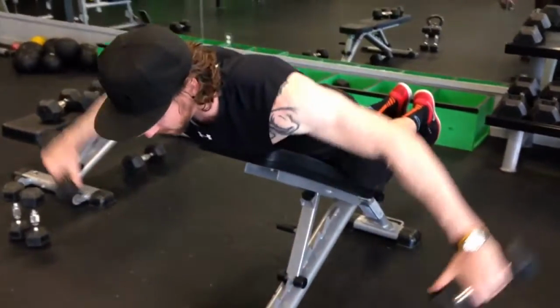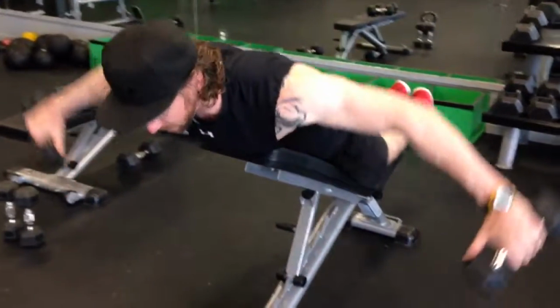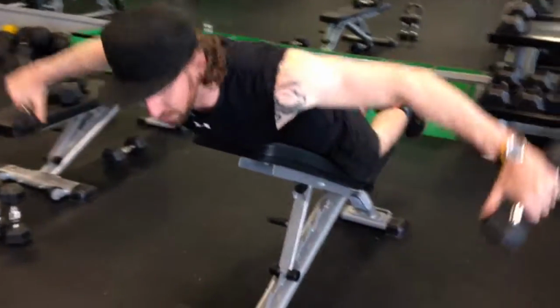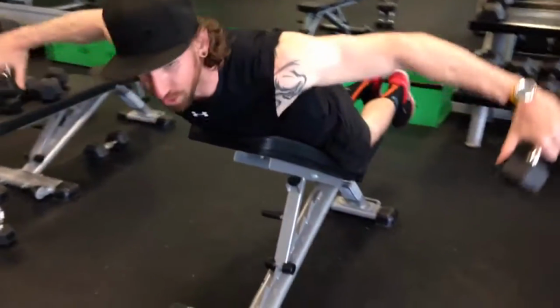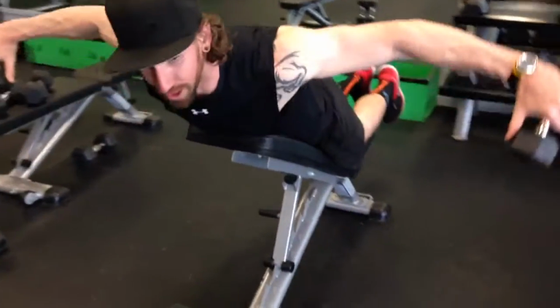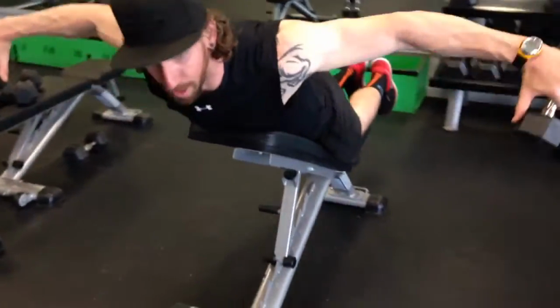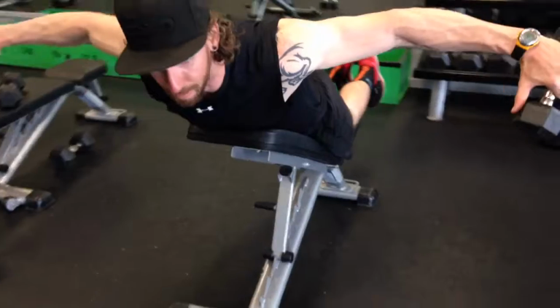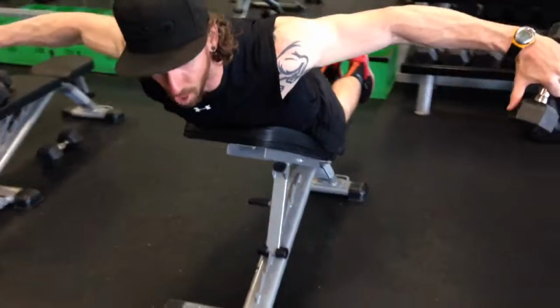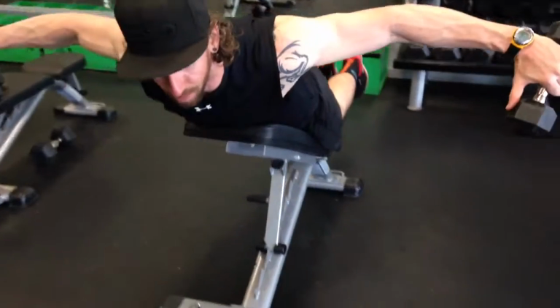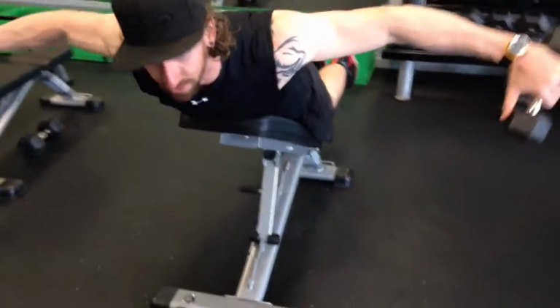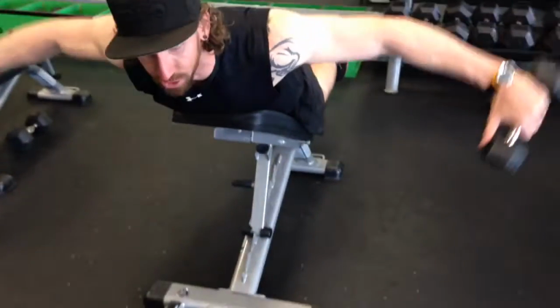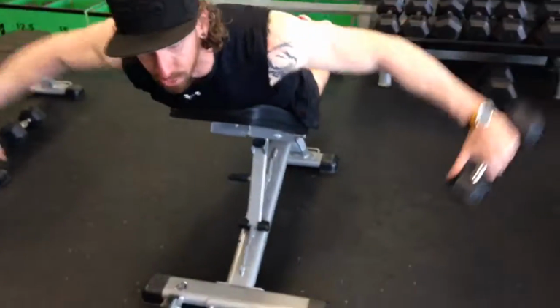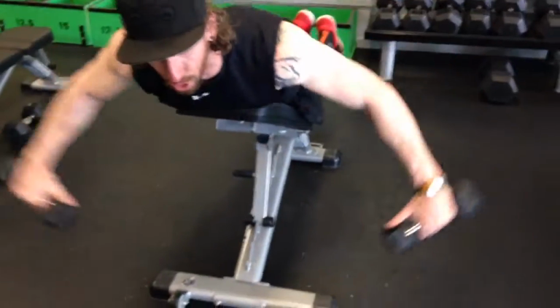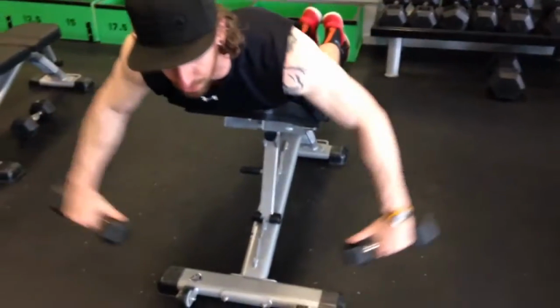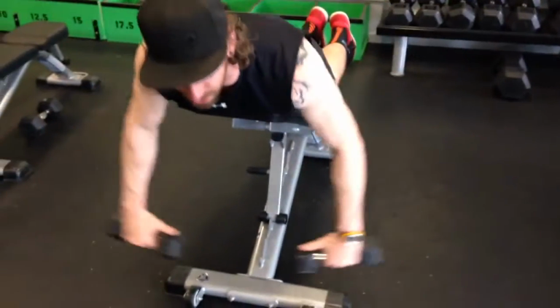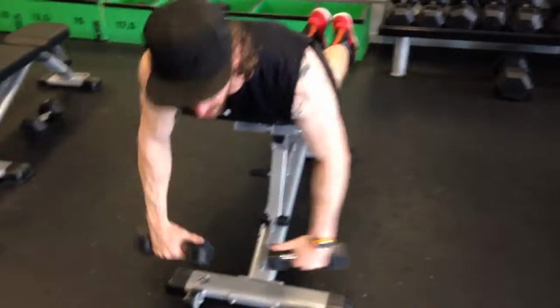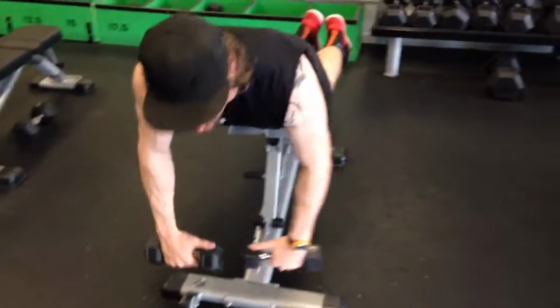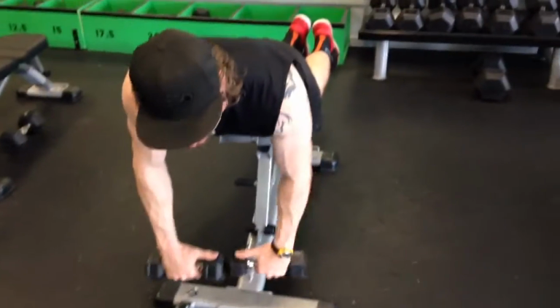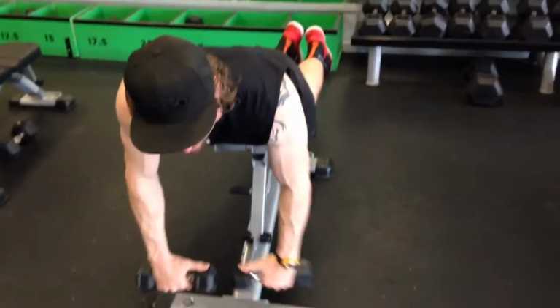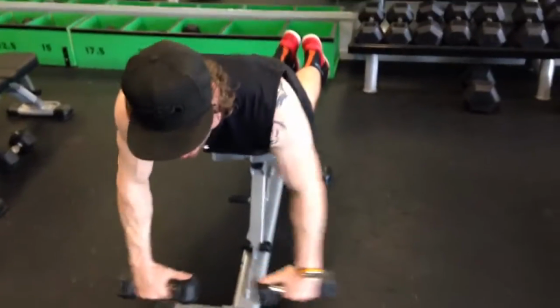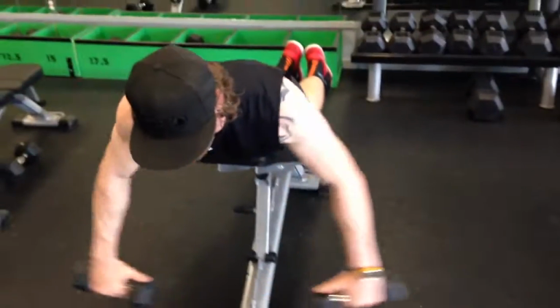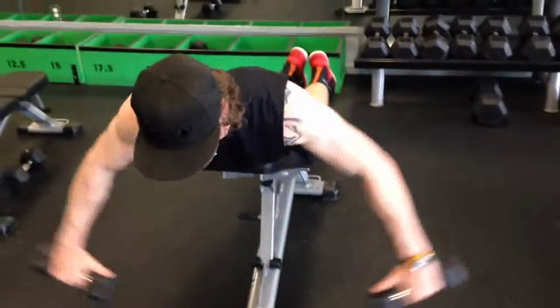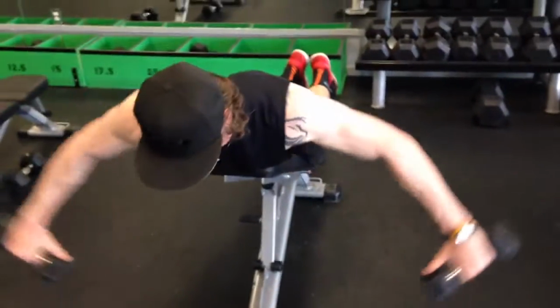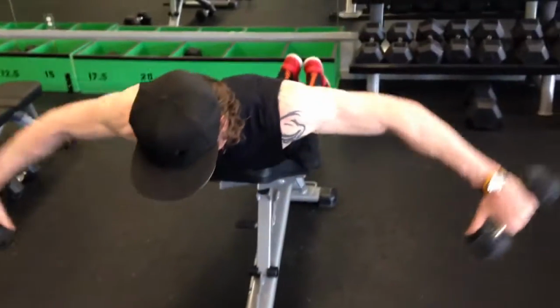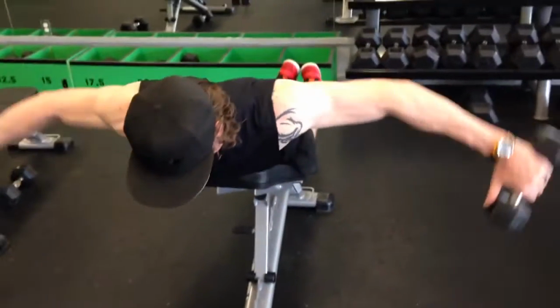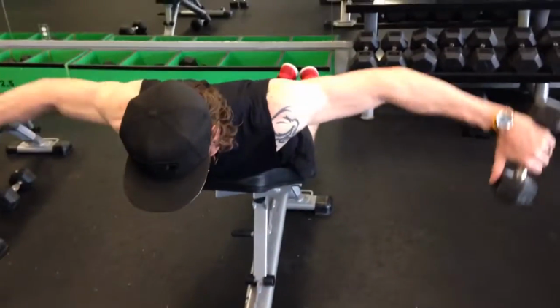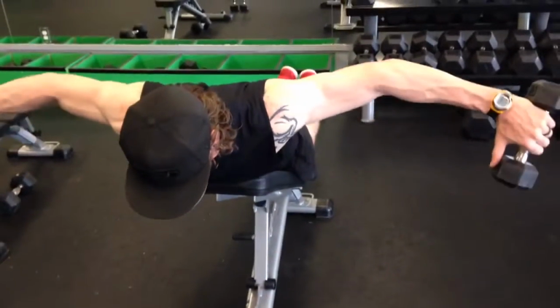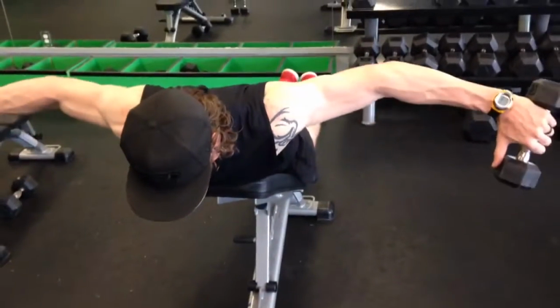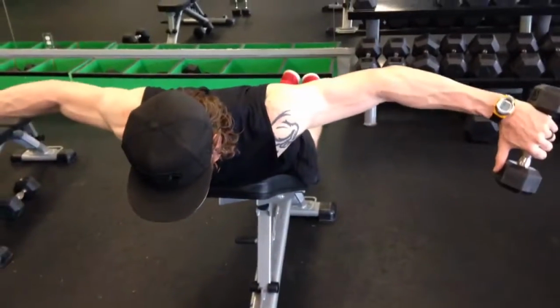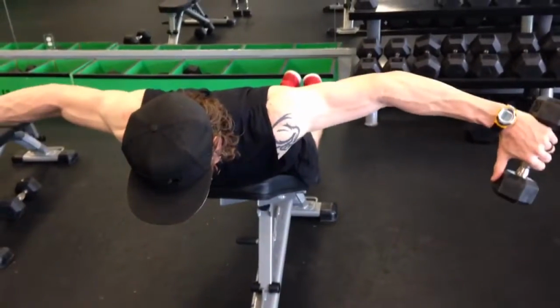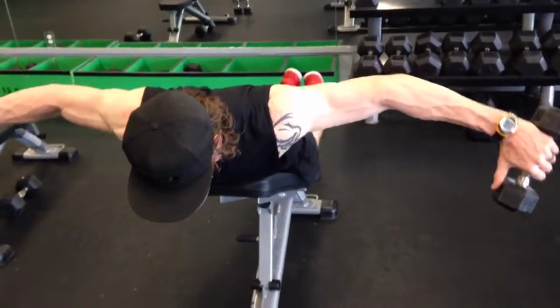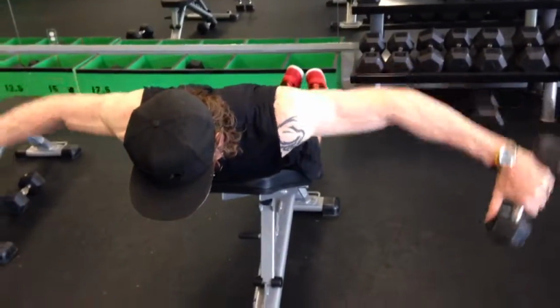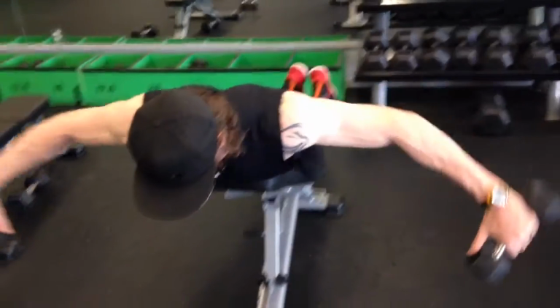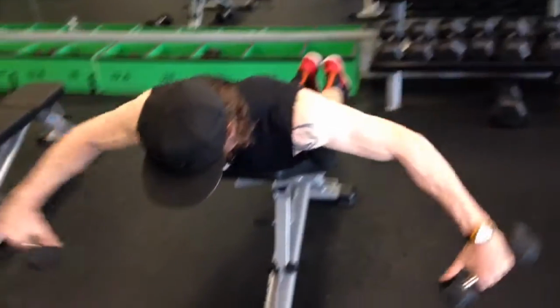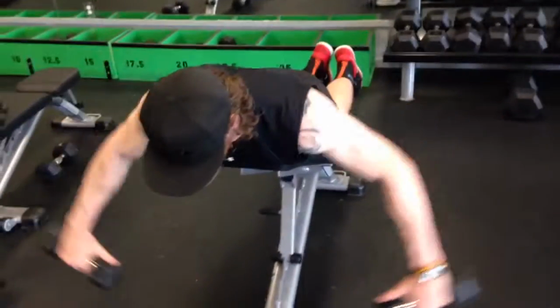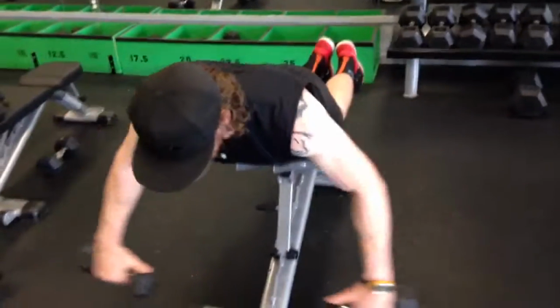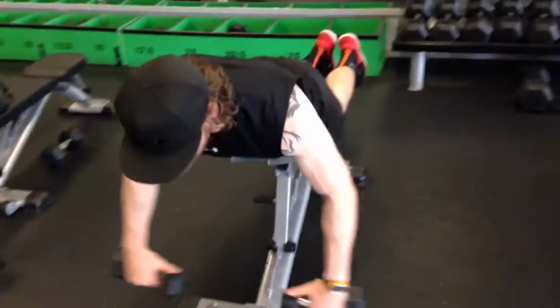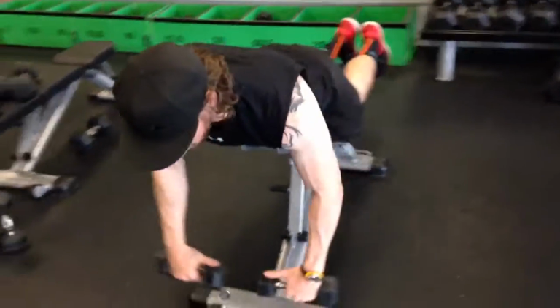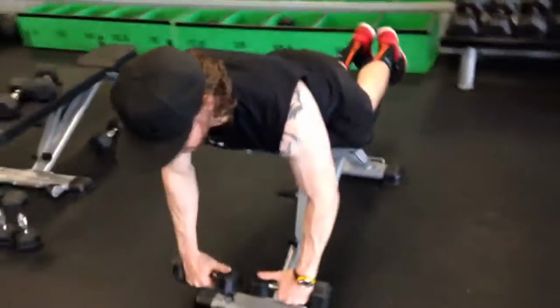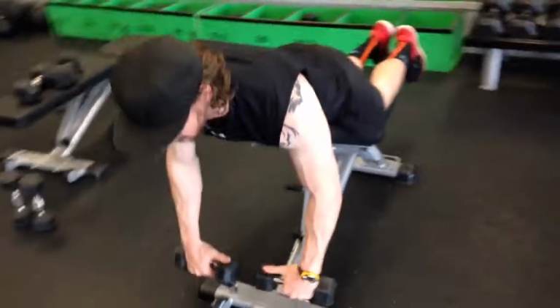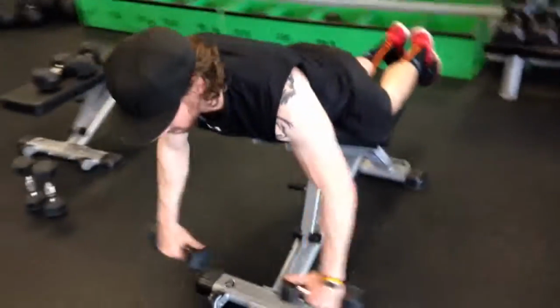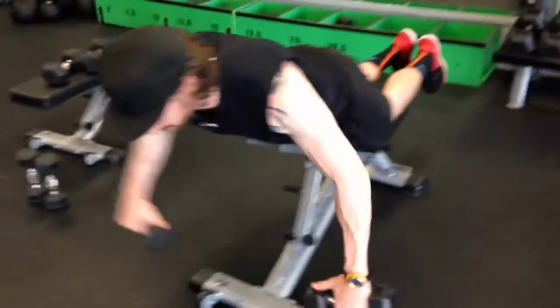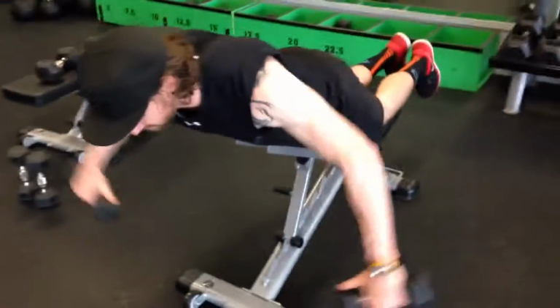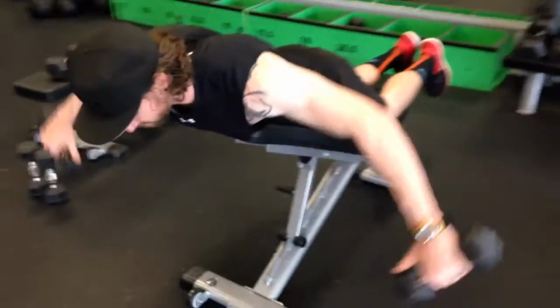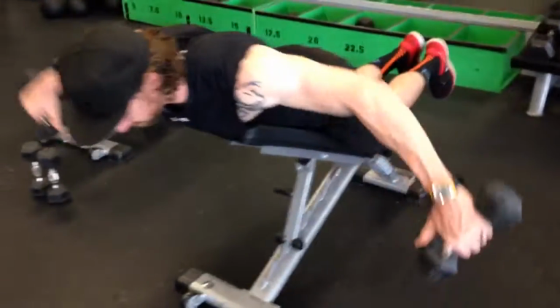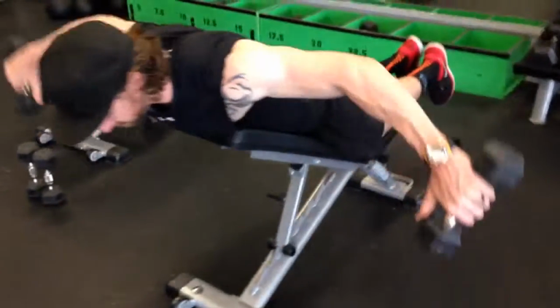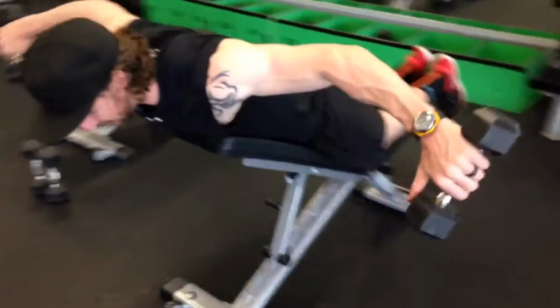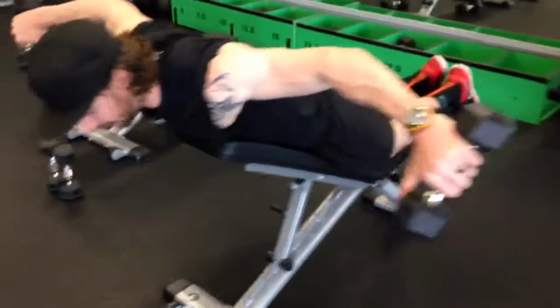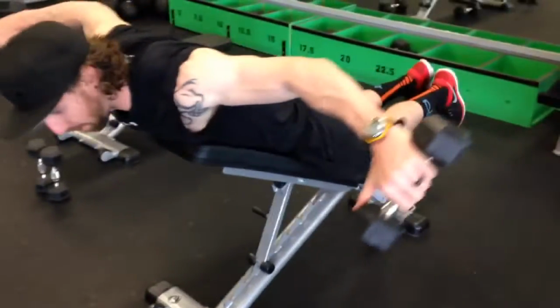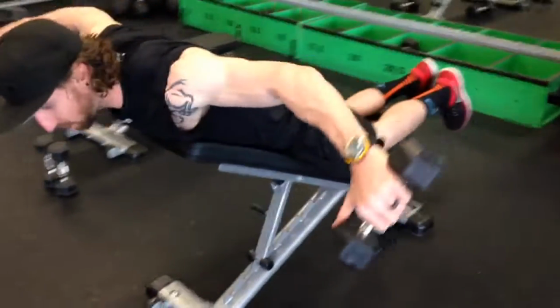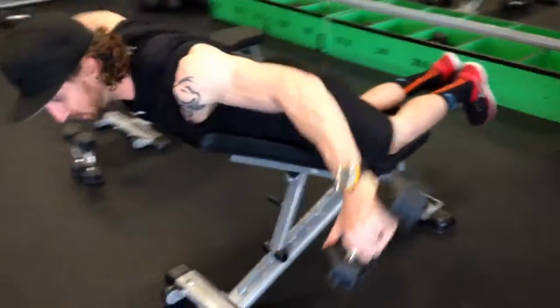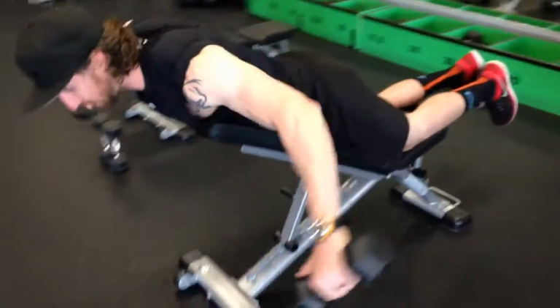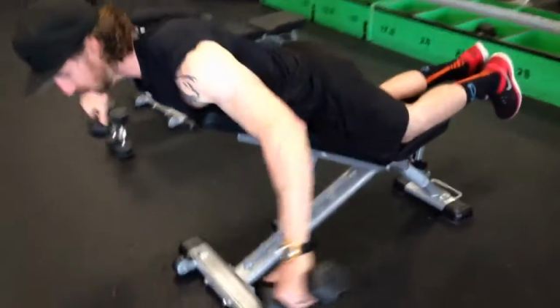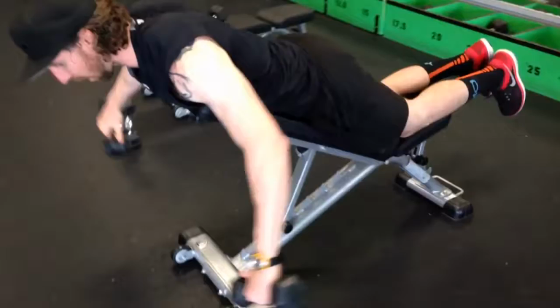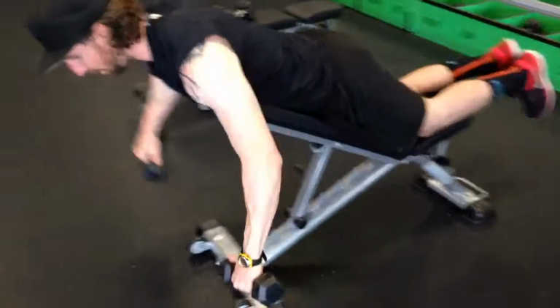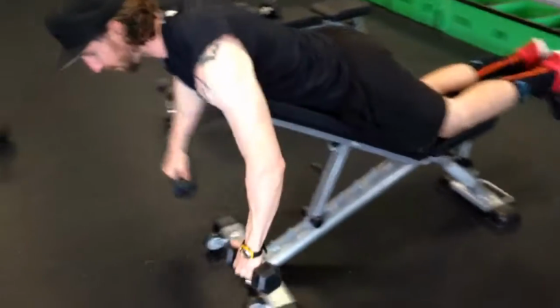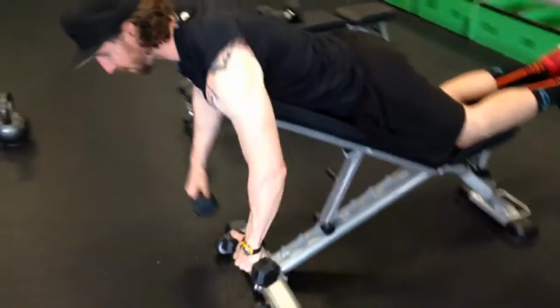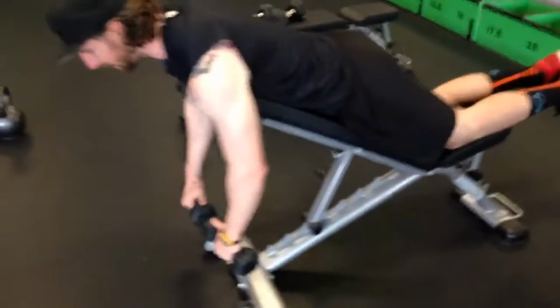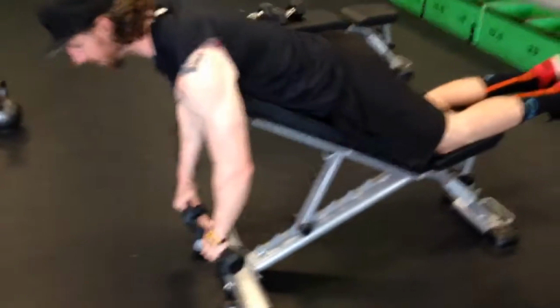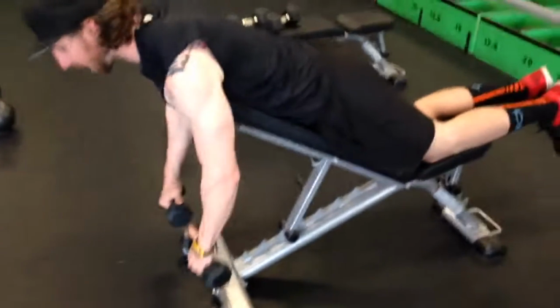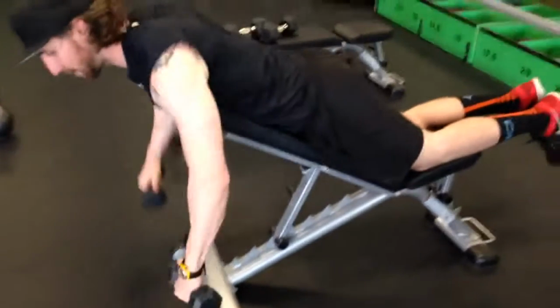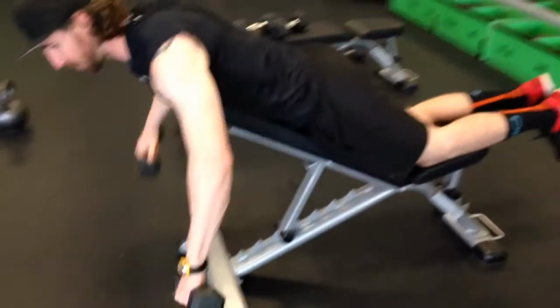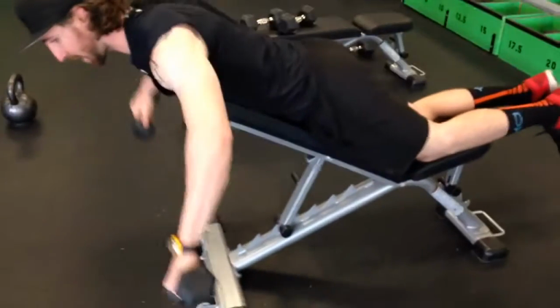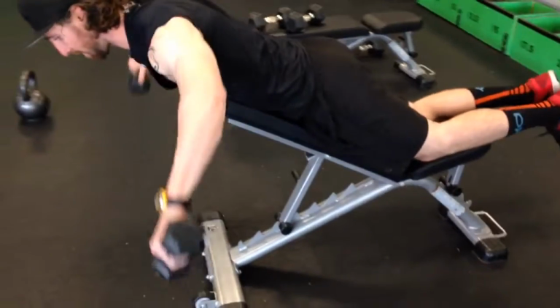Demonstrate a moment of control at the top. Elbows stay soft the entire time.